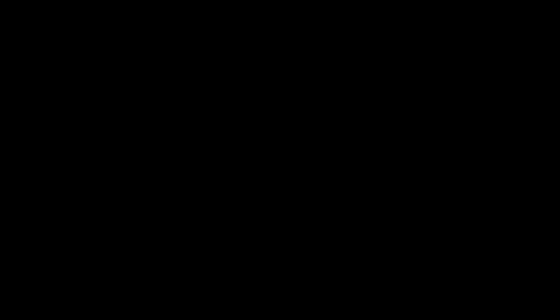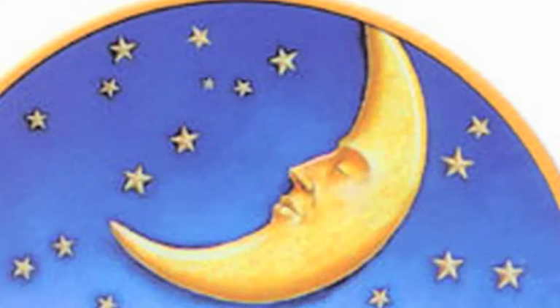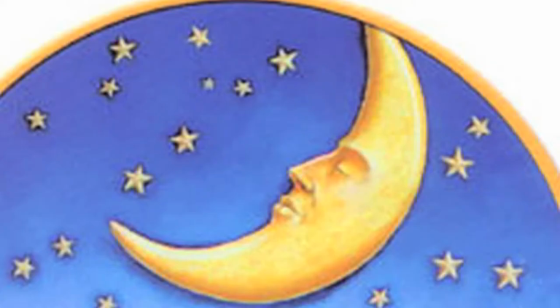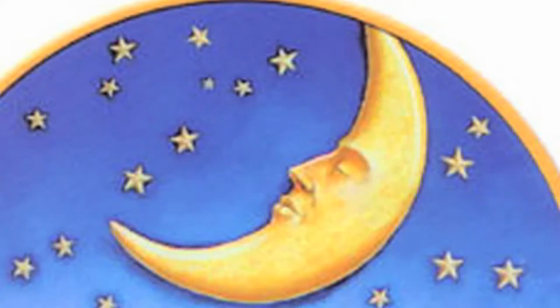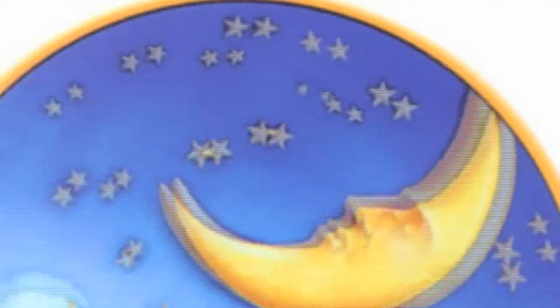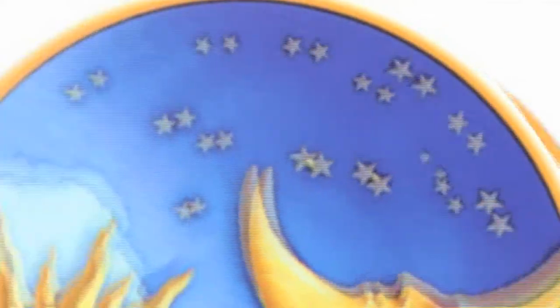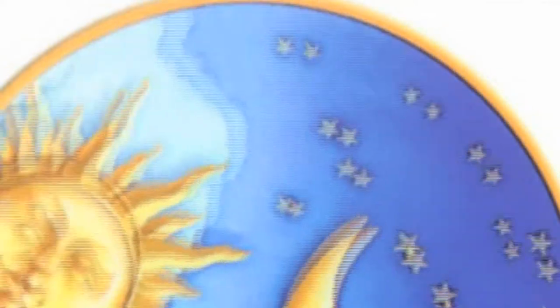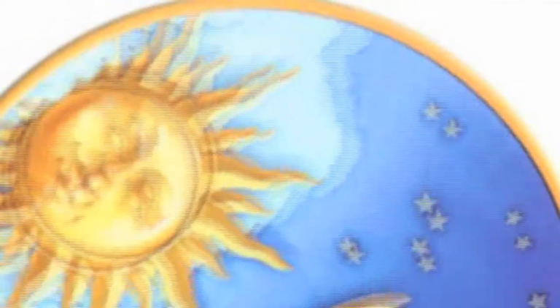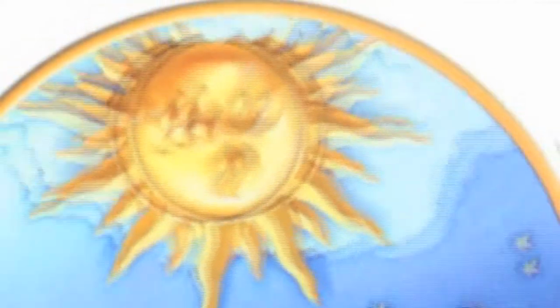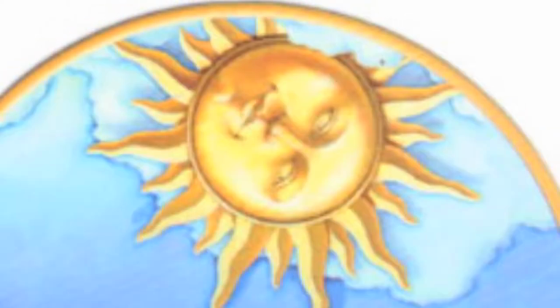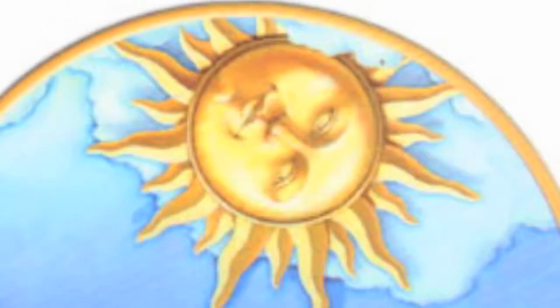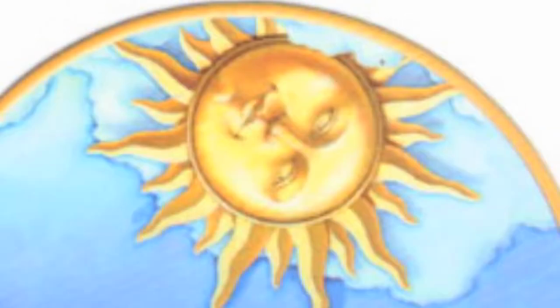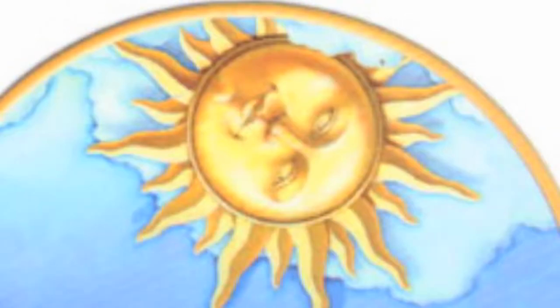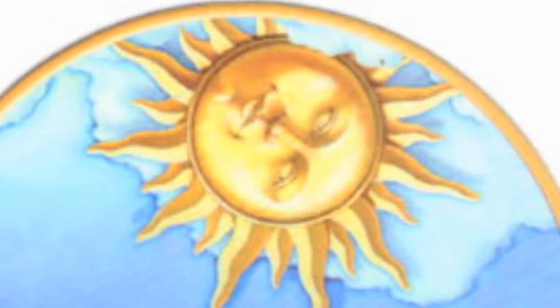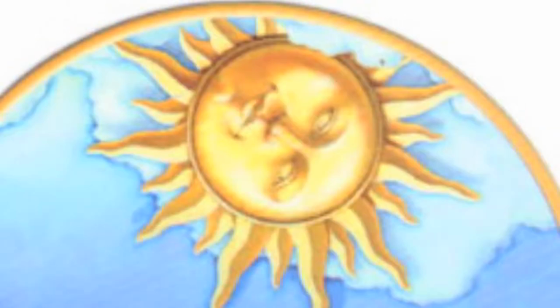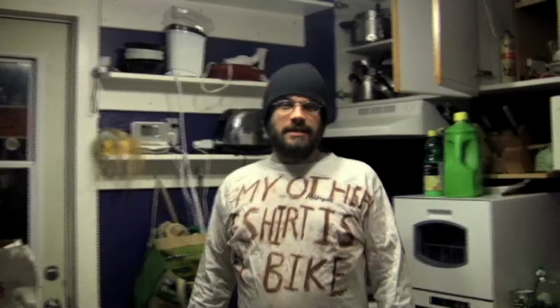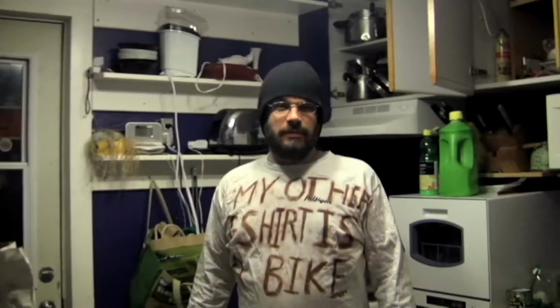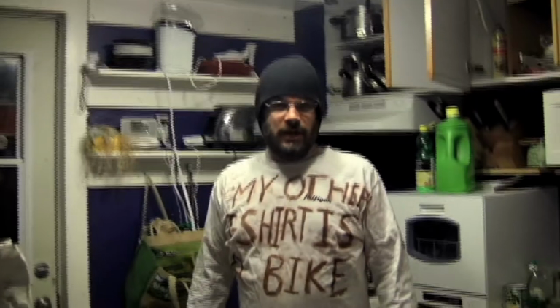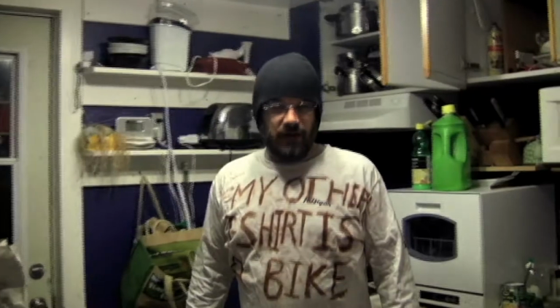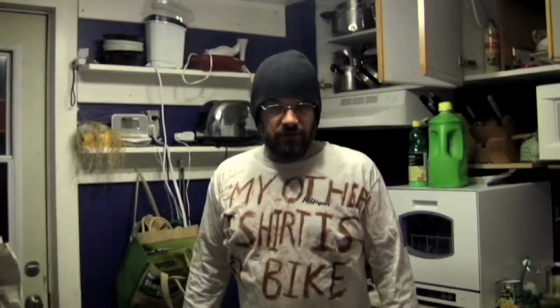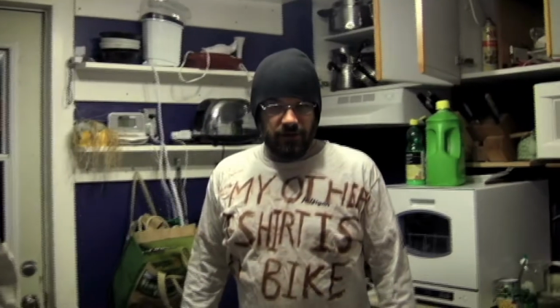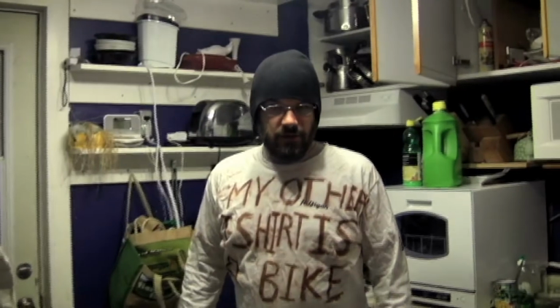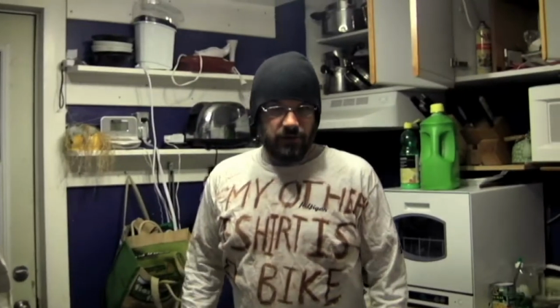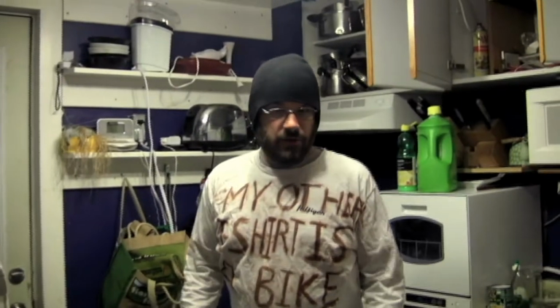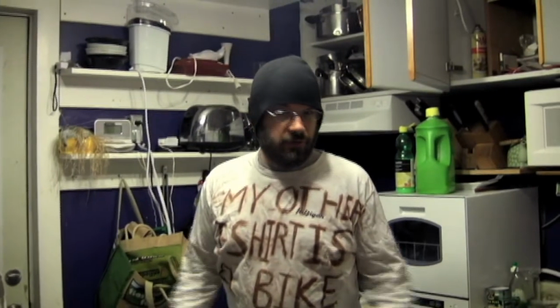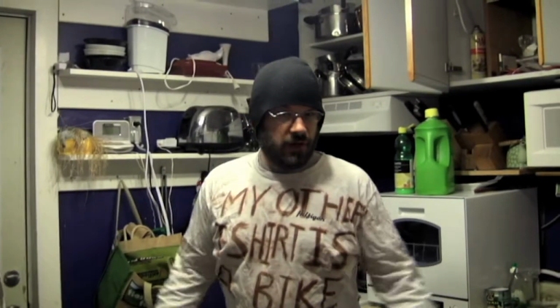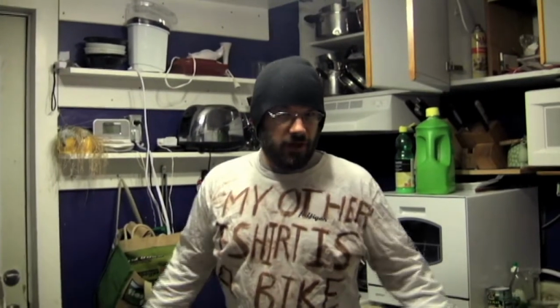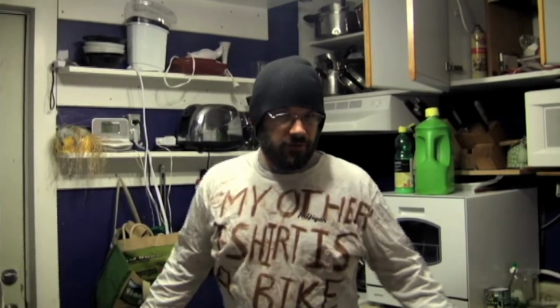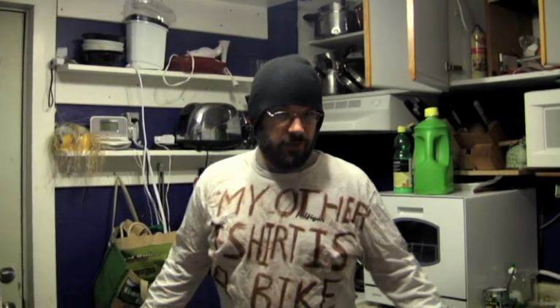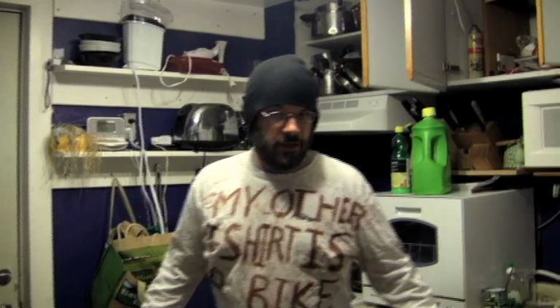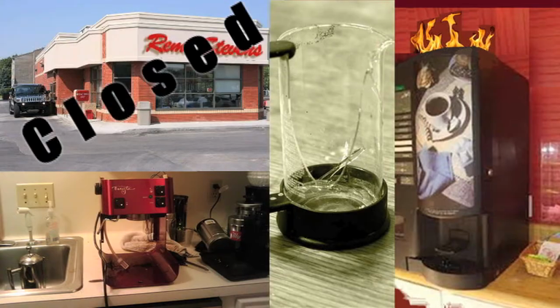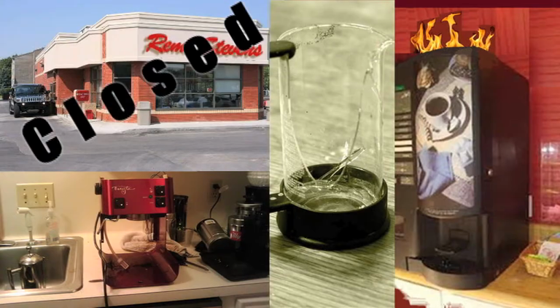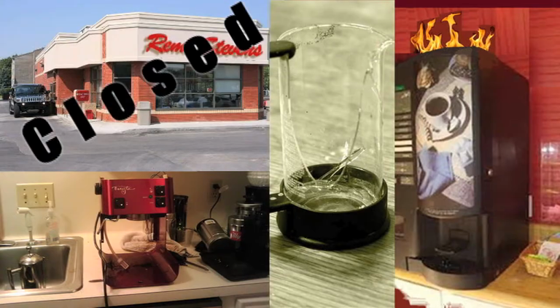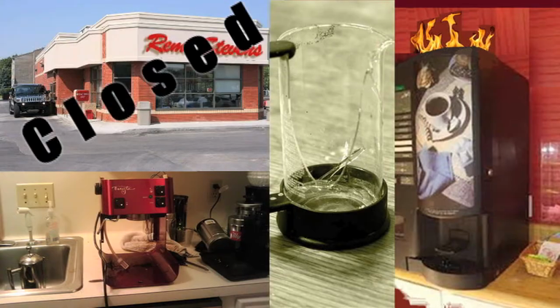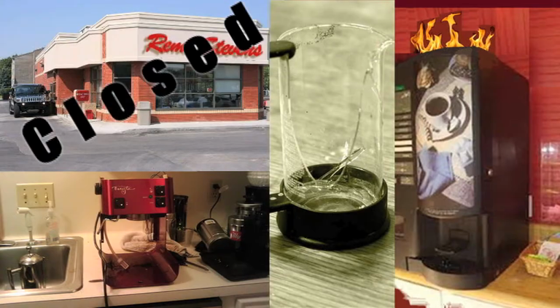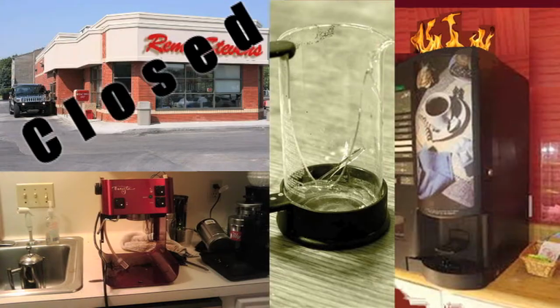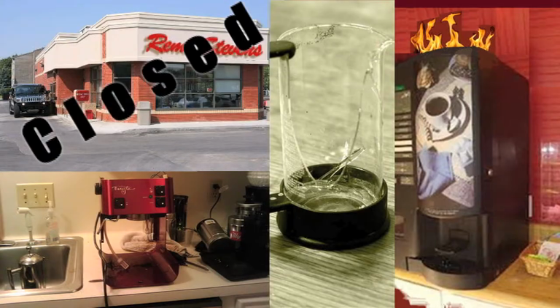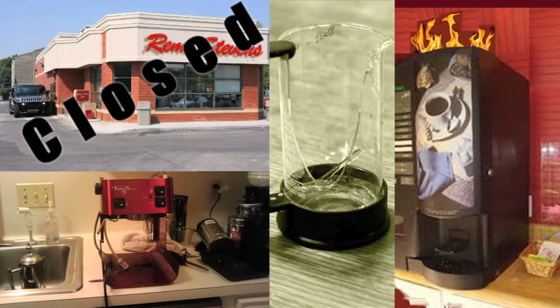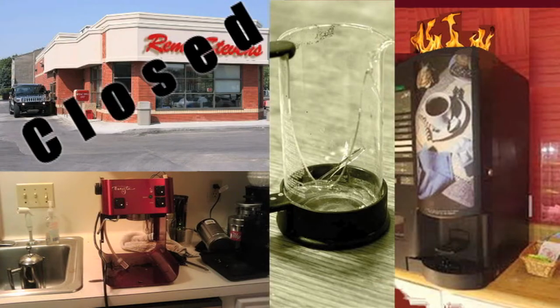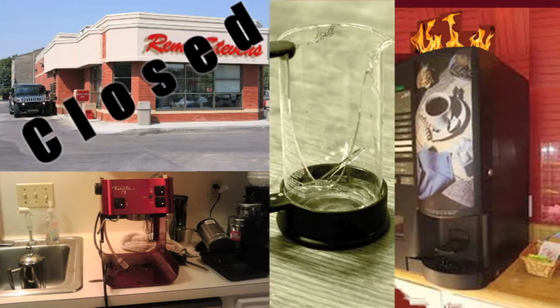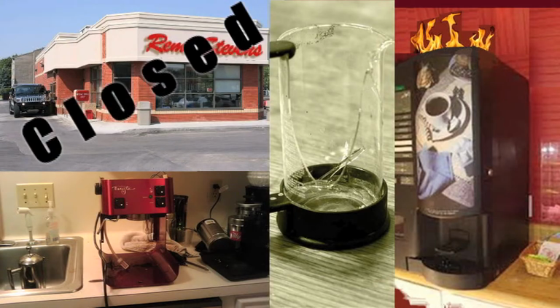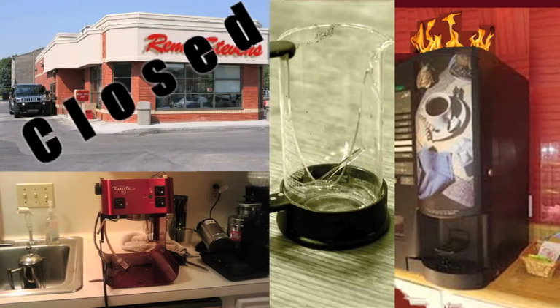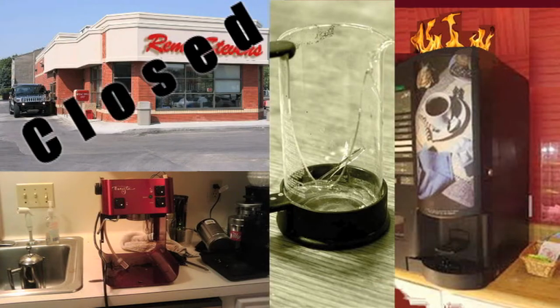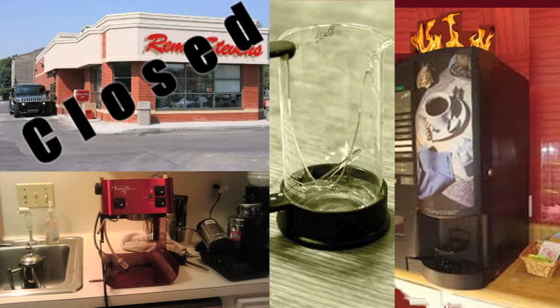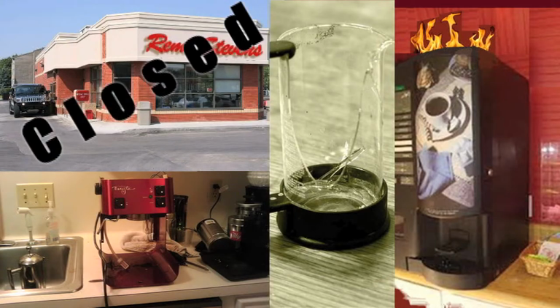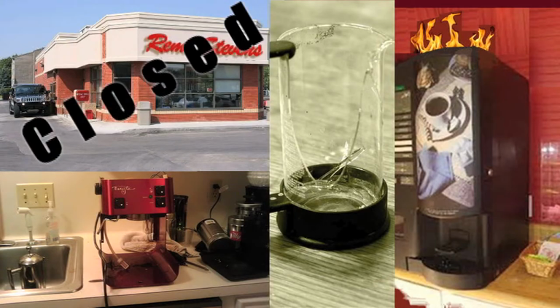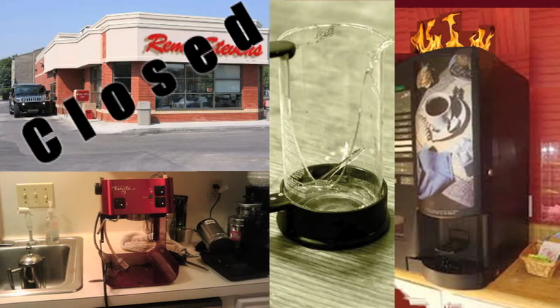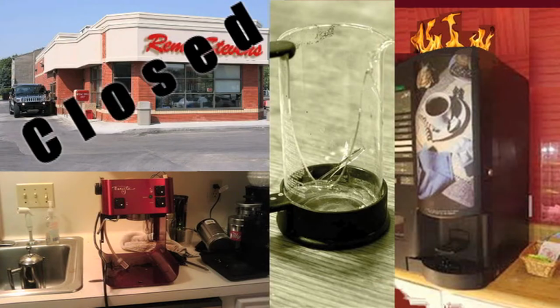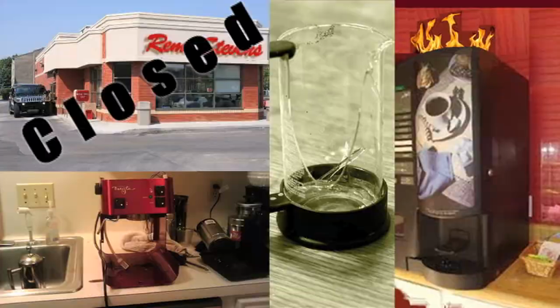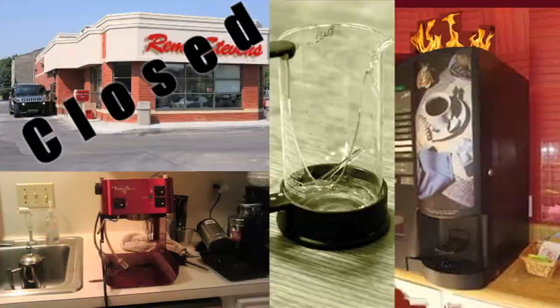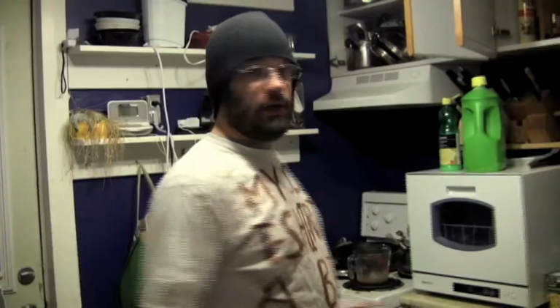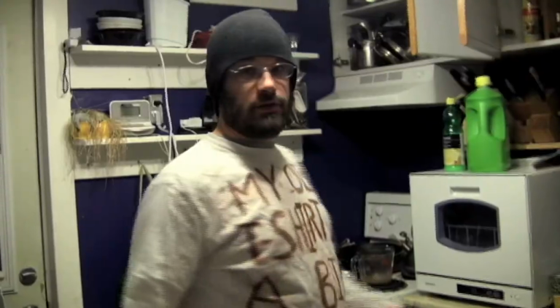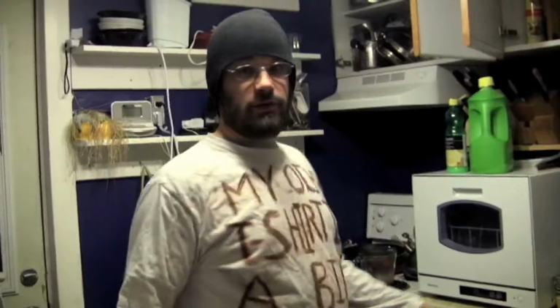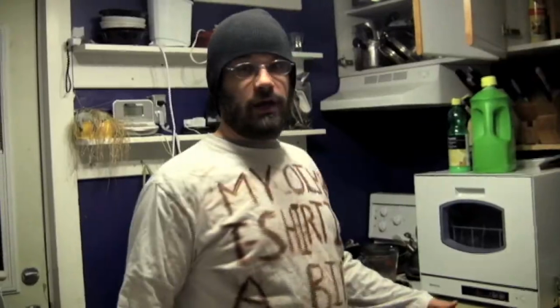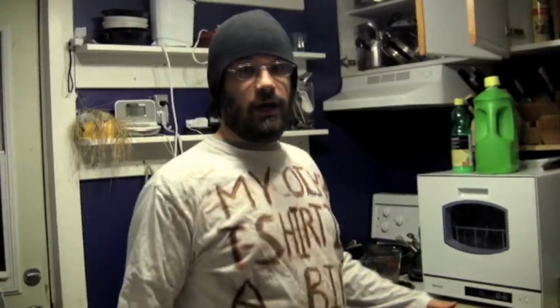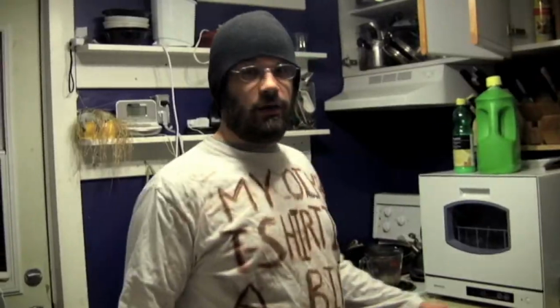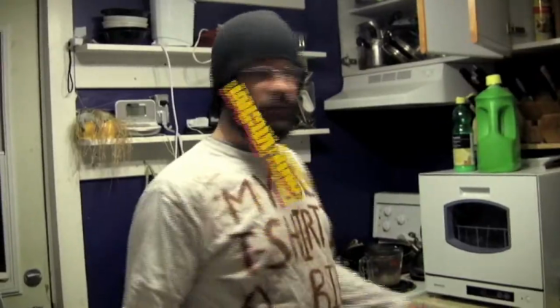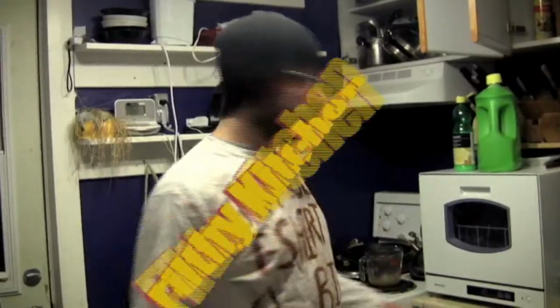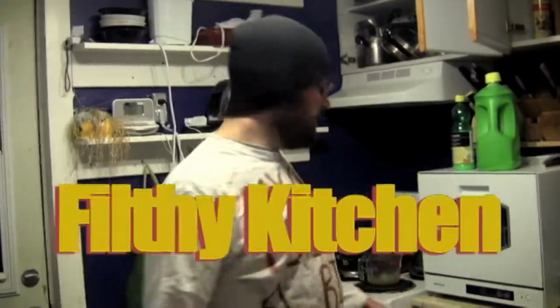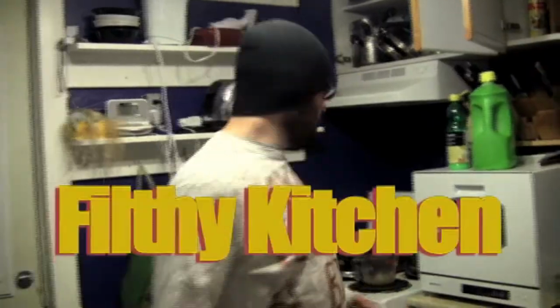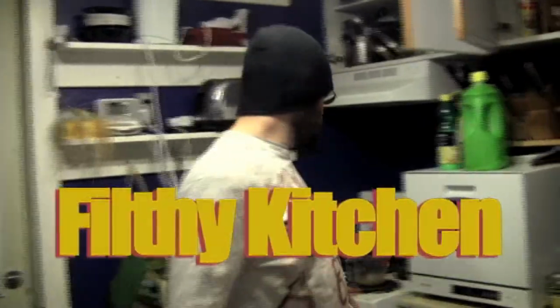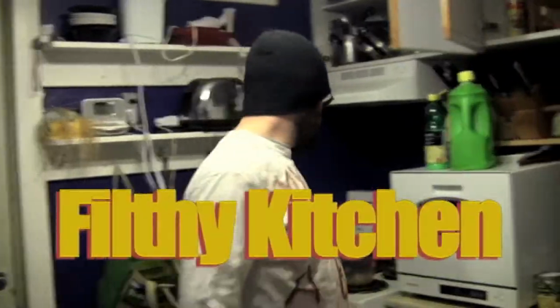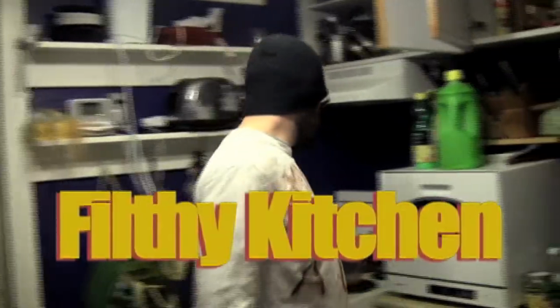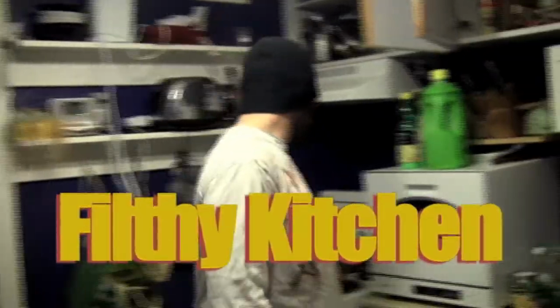Late nights, early mornings, need some coffee, don't have a coffee maker, gonna have to make coffee somehow. I'll show you how — Filthy Kitchen stuff.